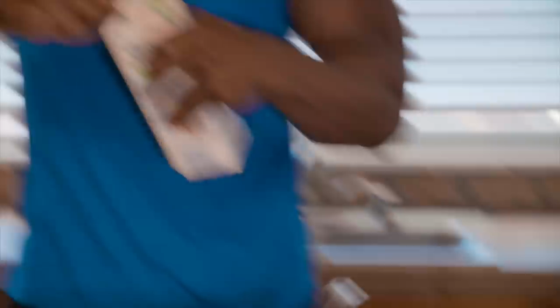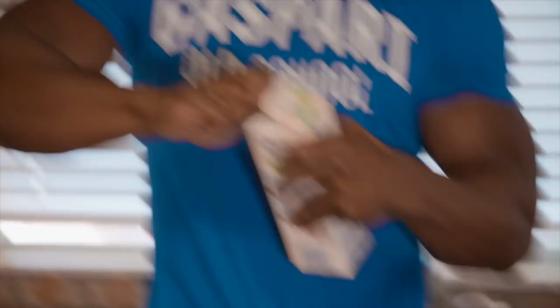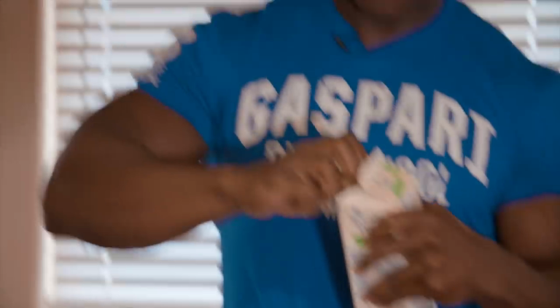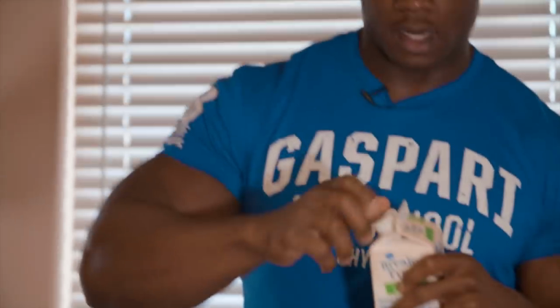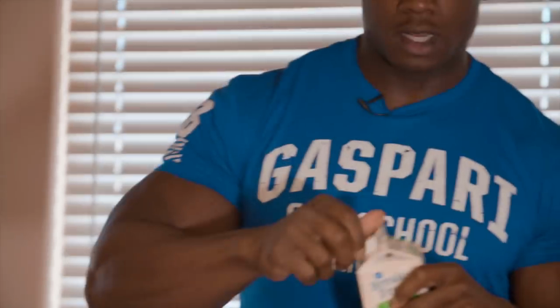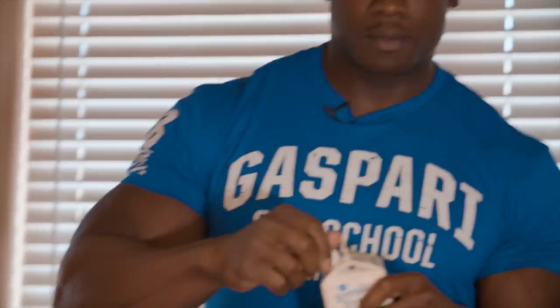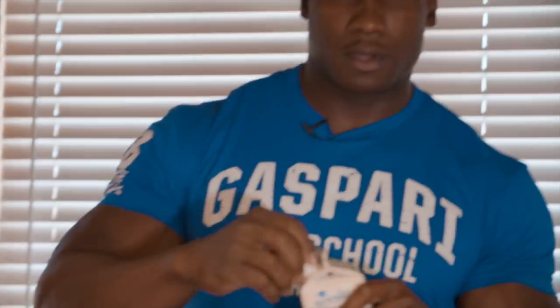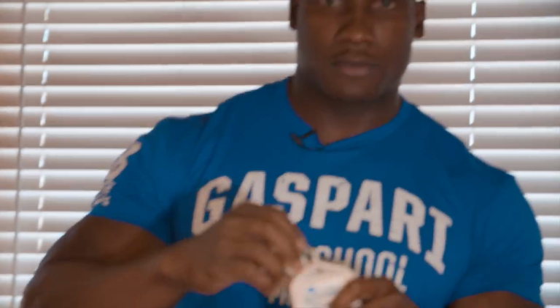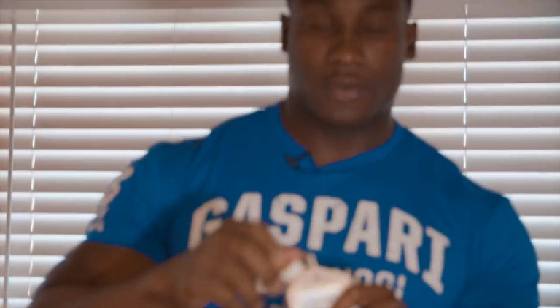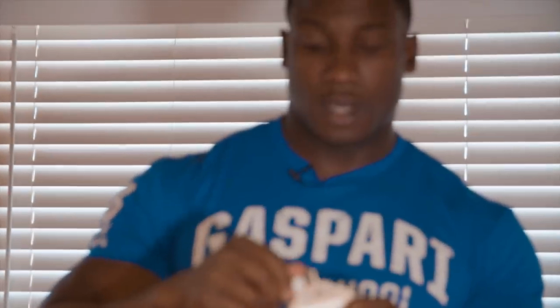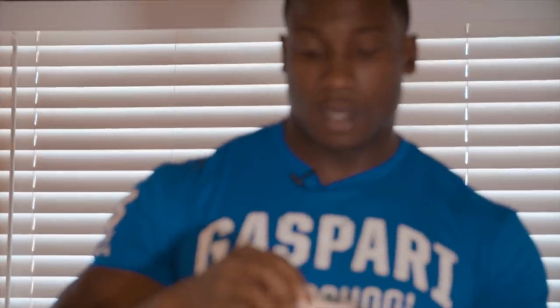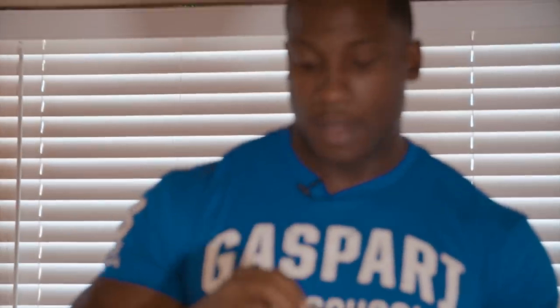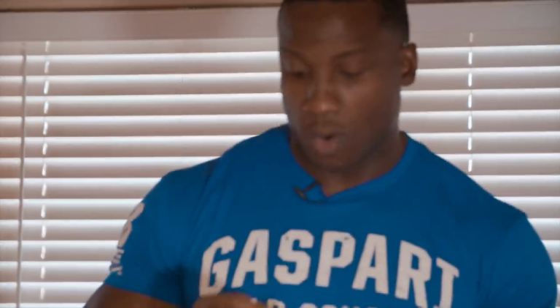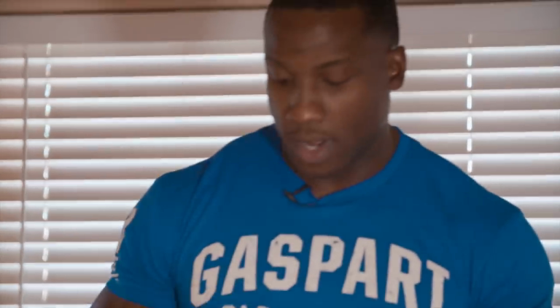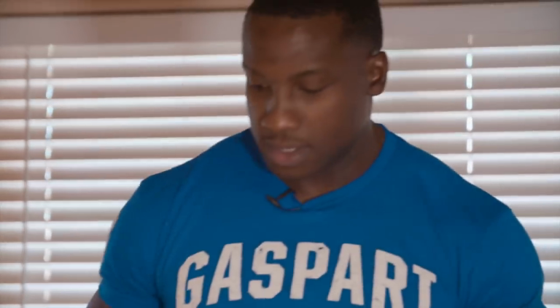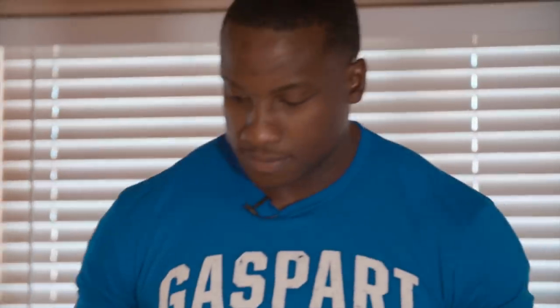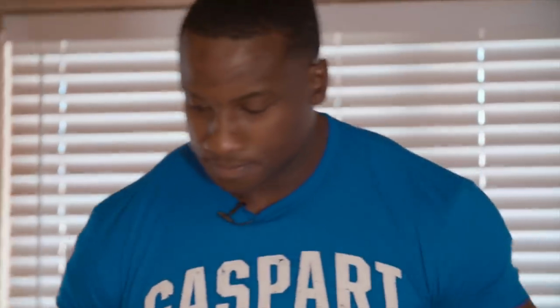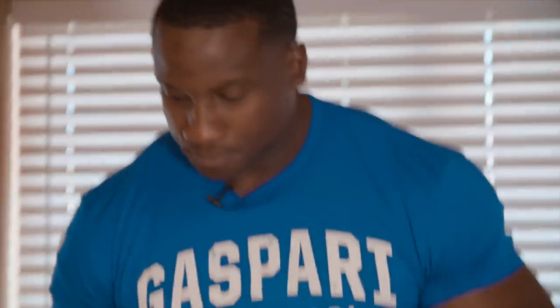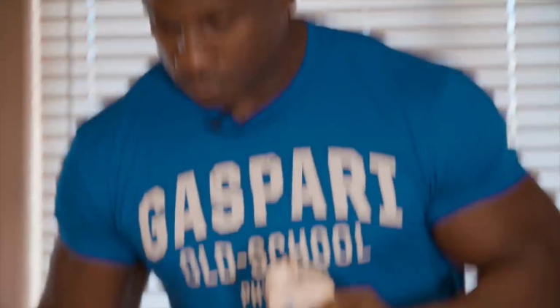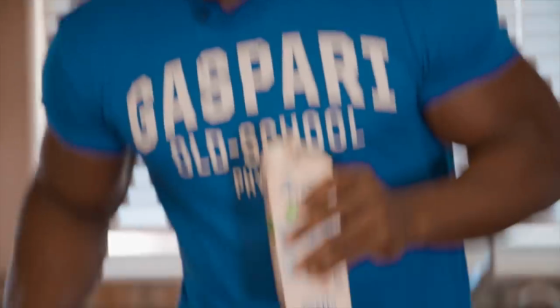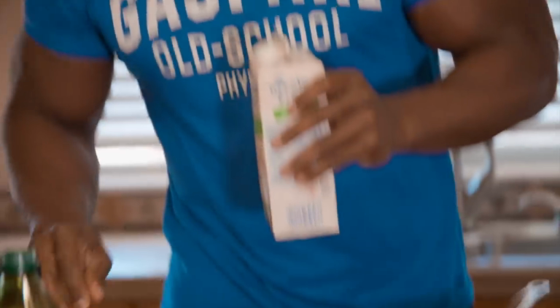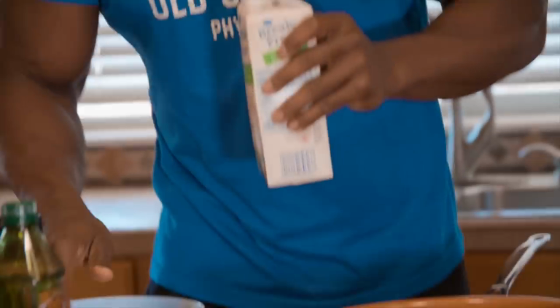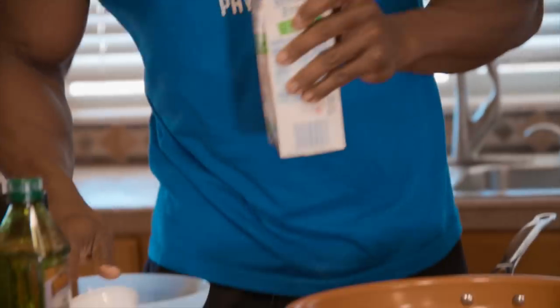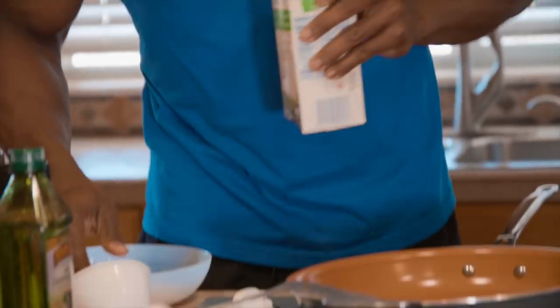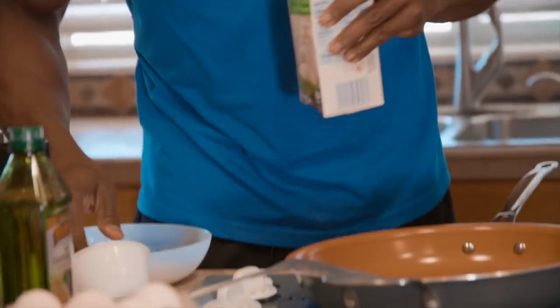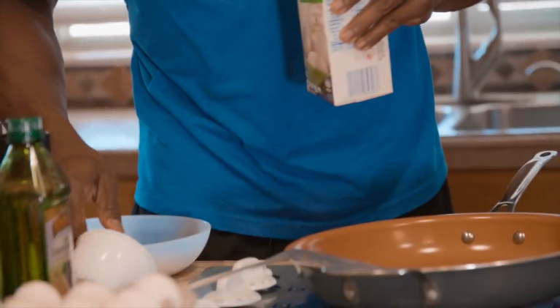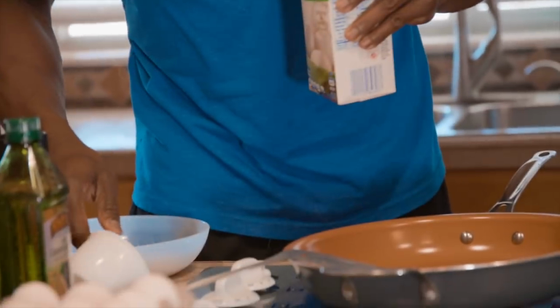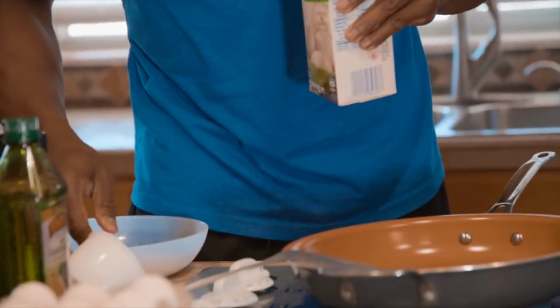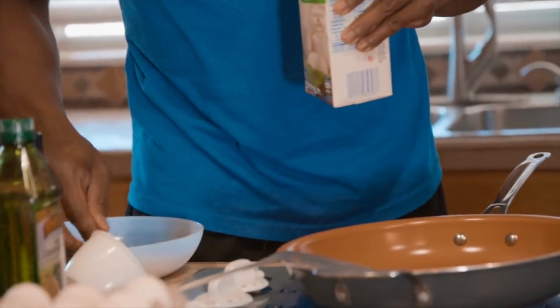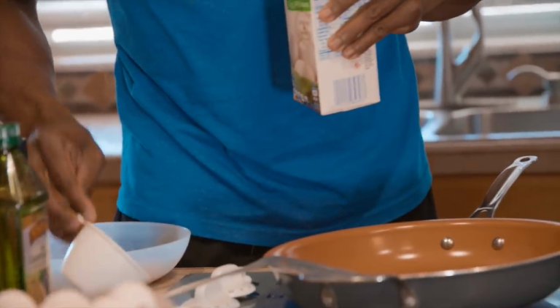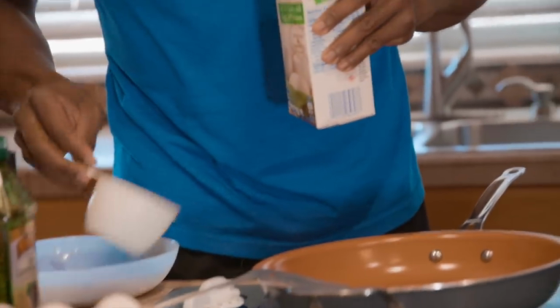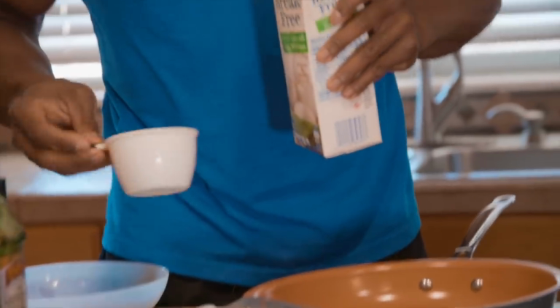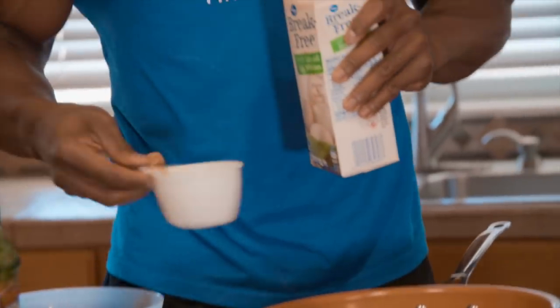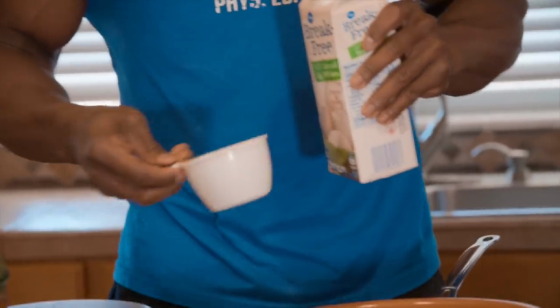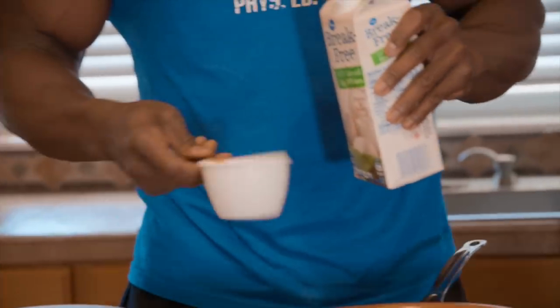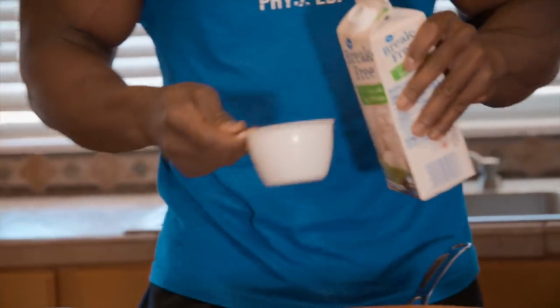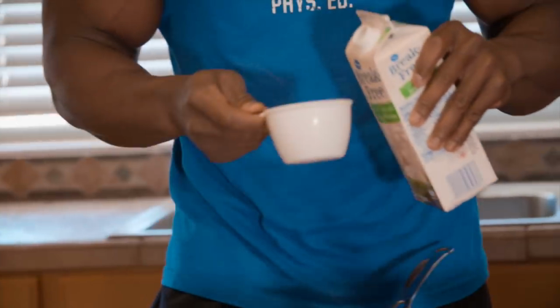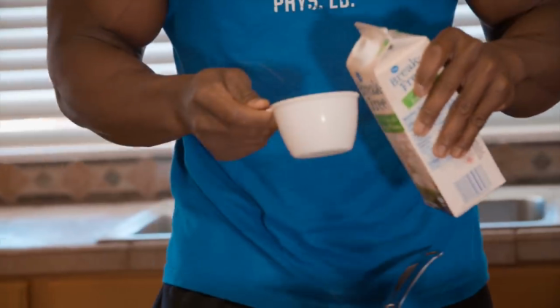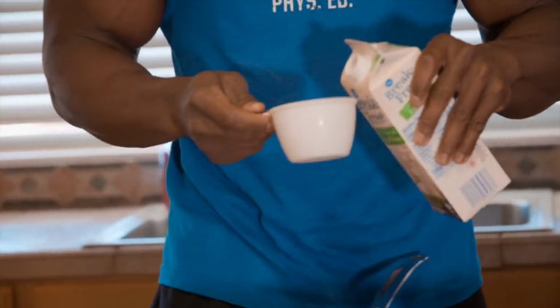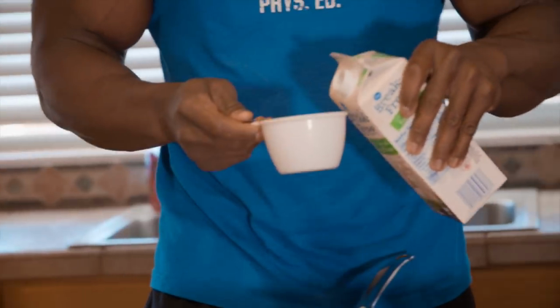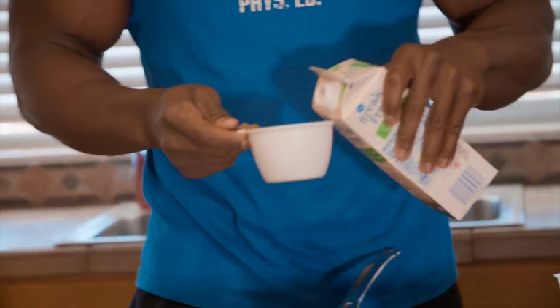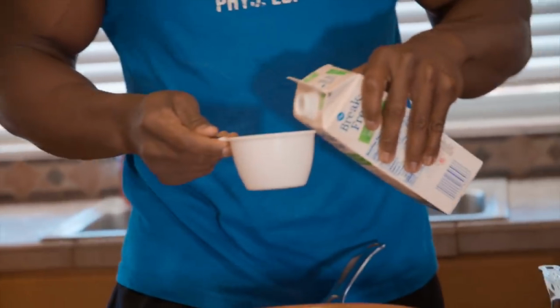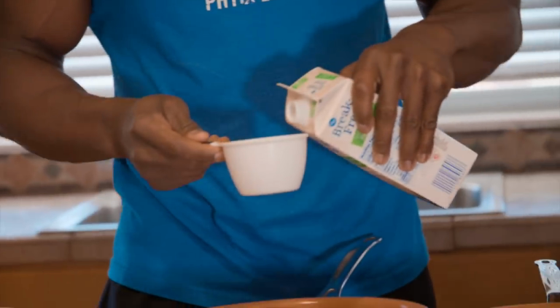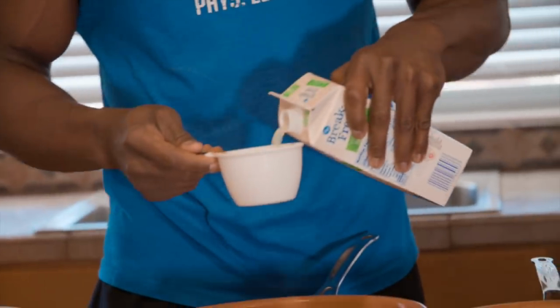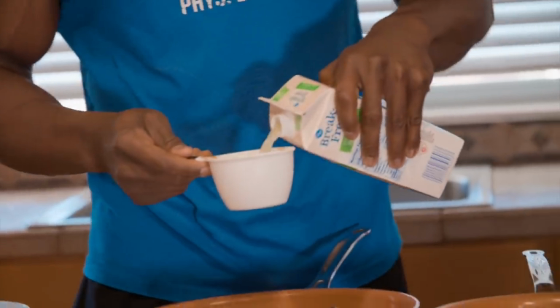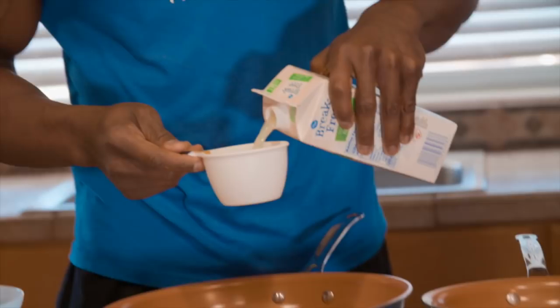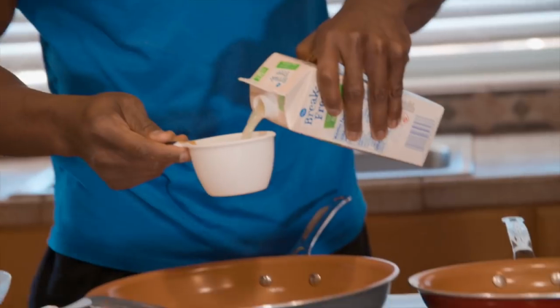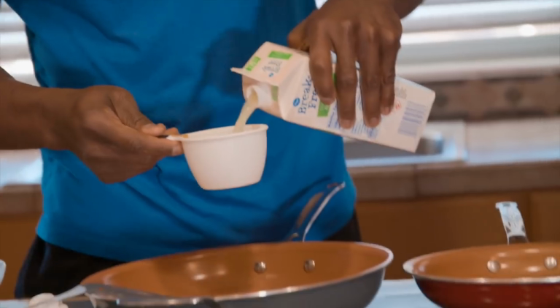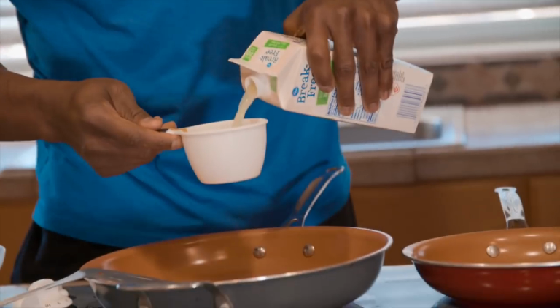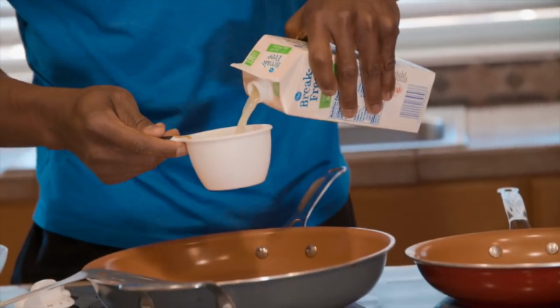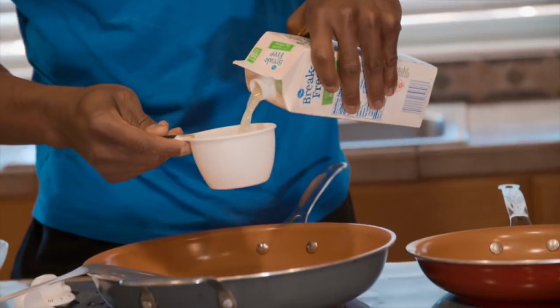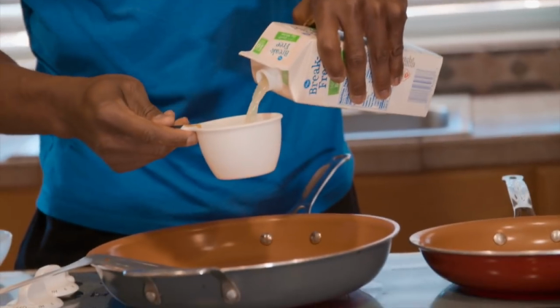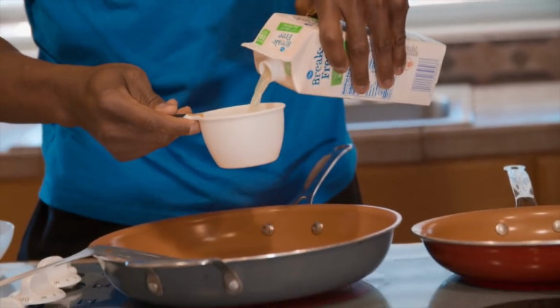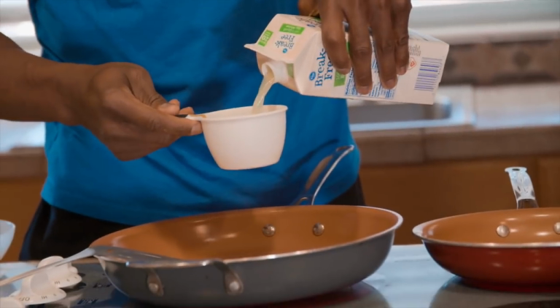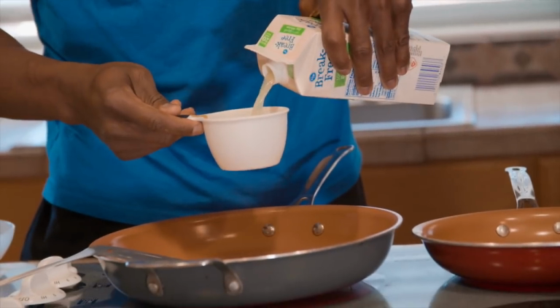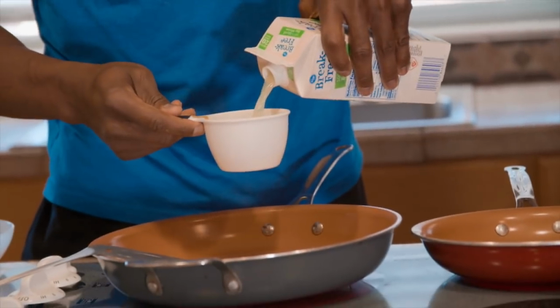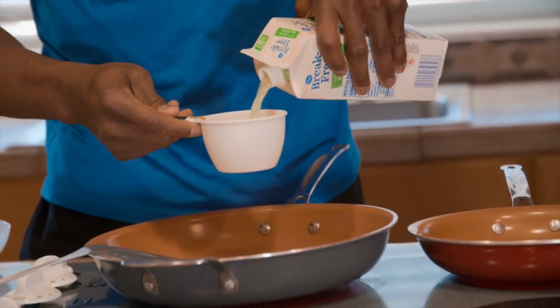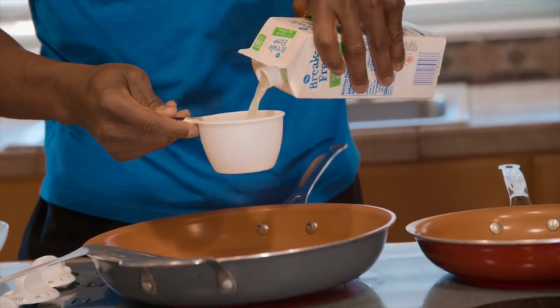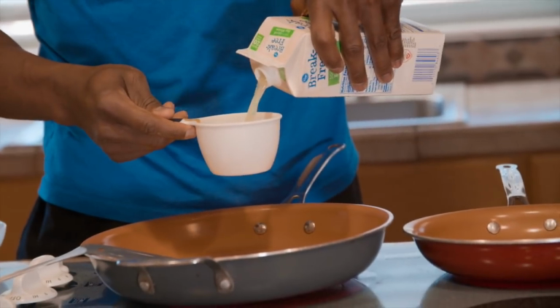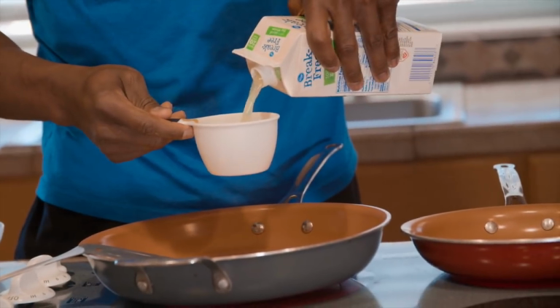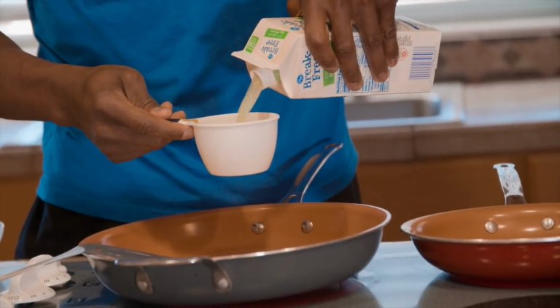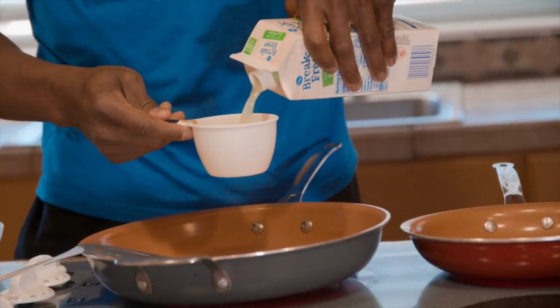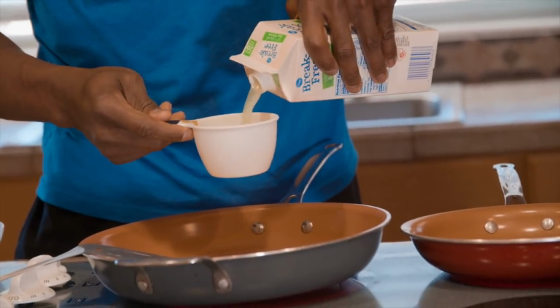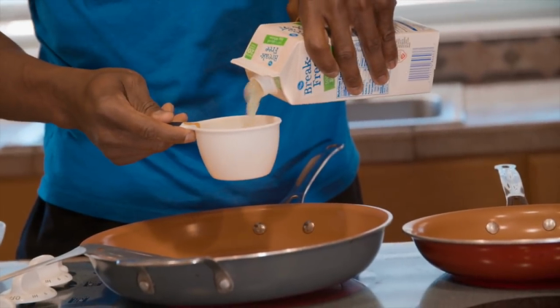I just do about a cup of egg whites, and this will give me my 25 grams of protein.